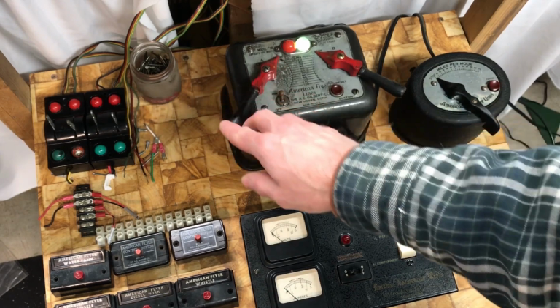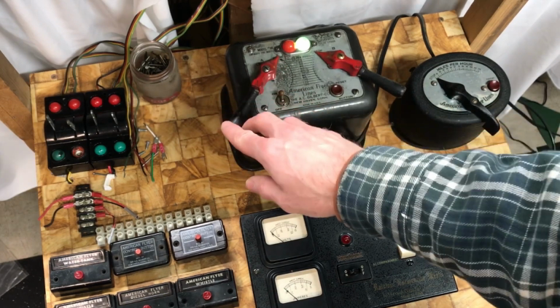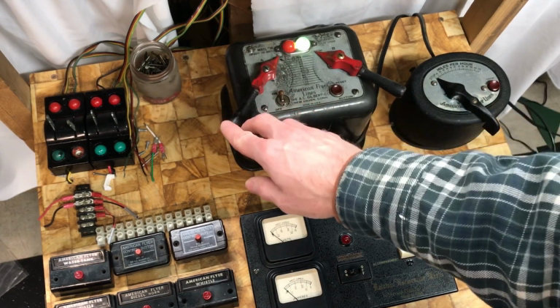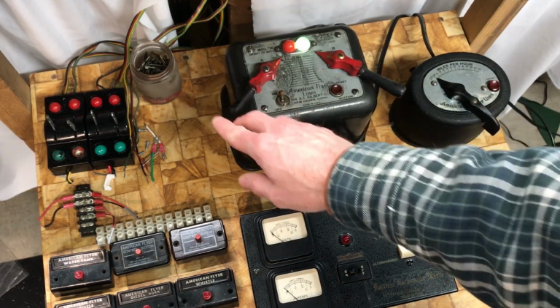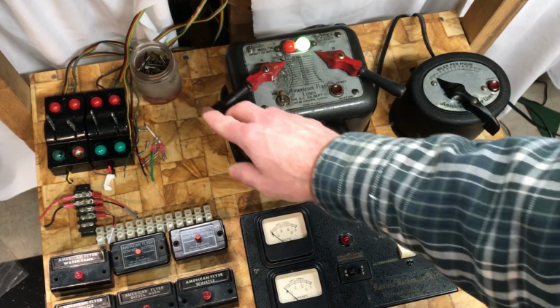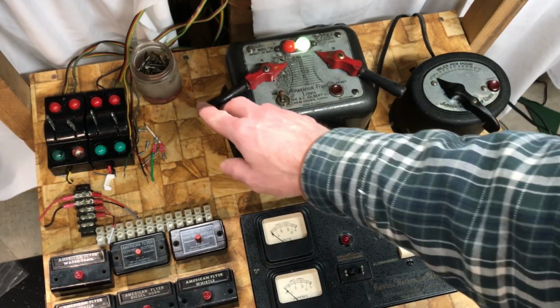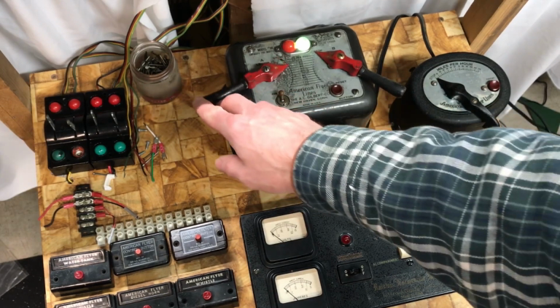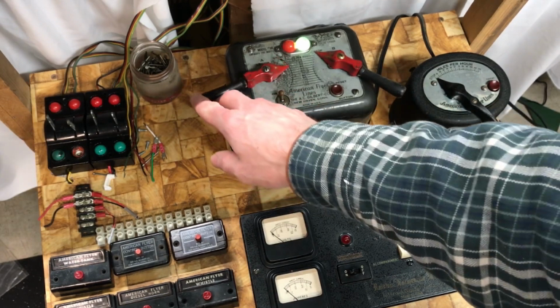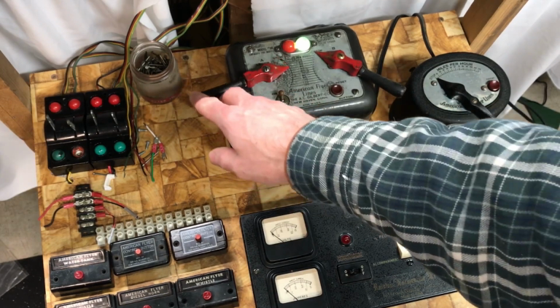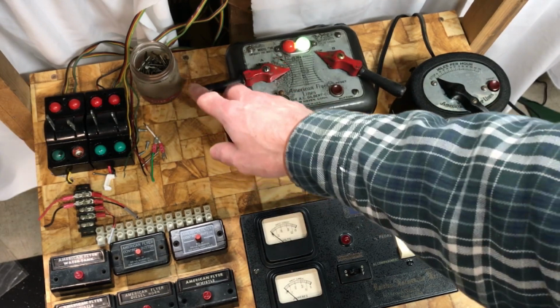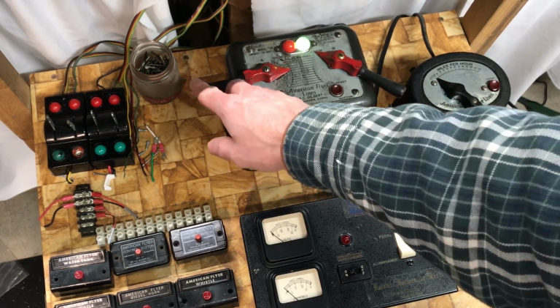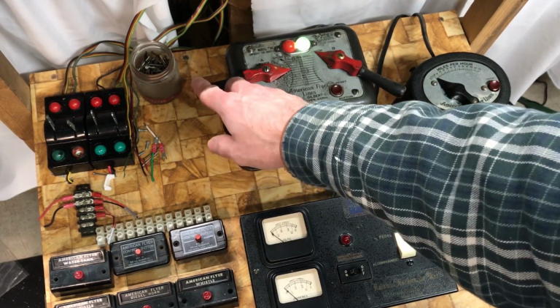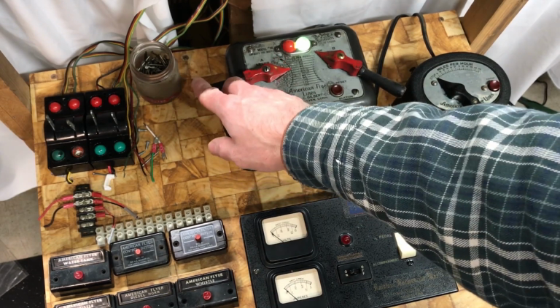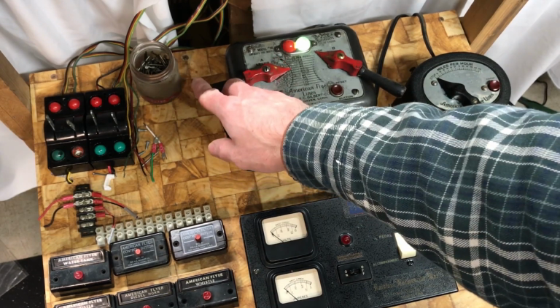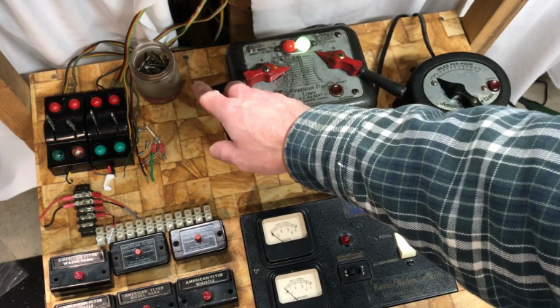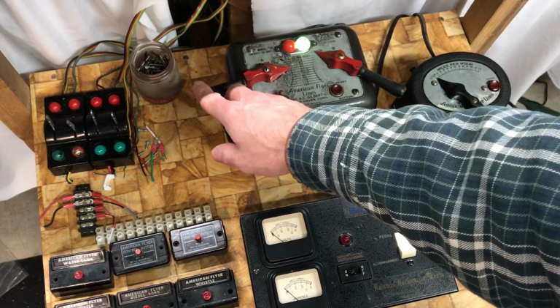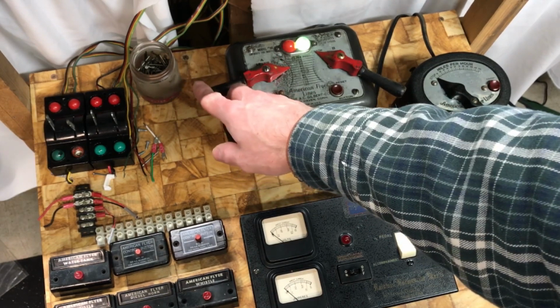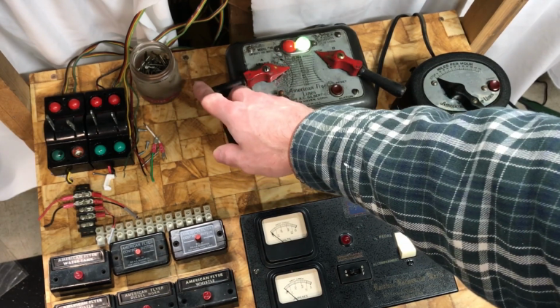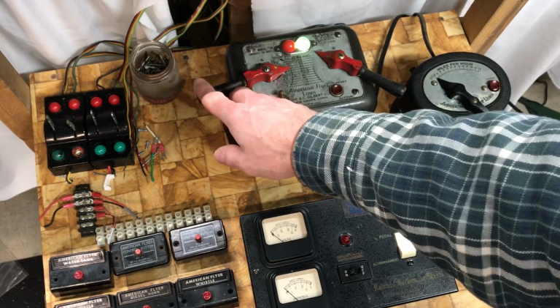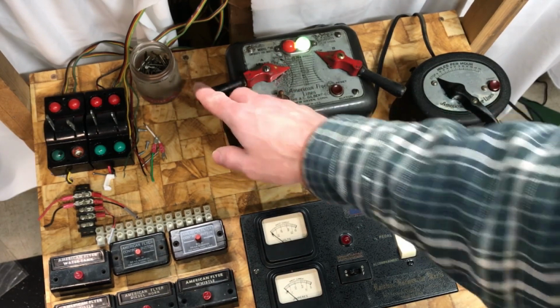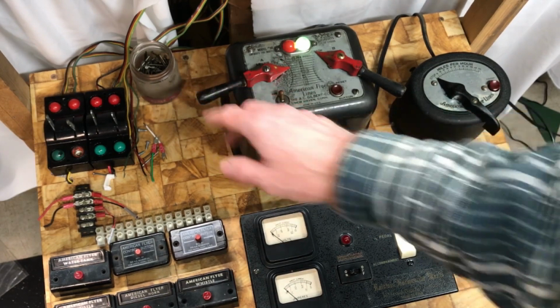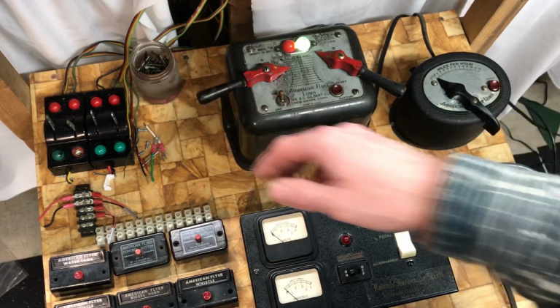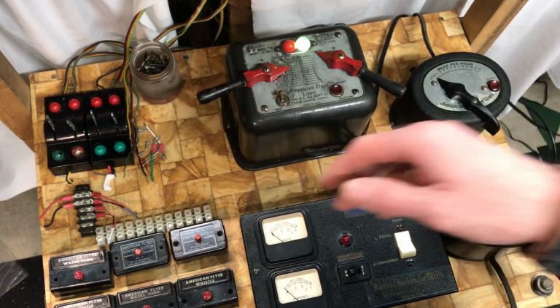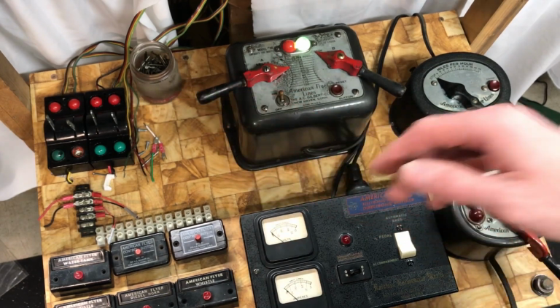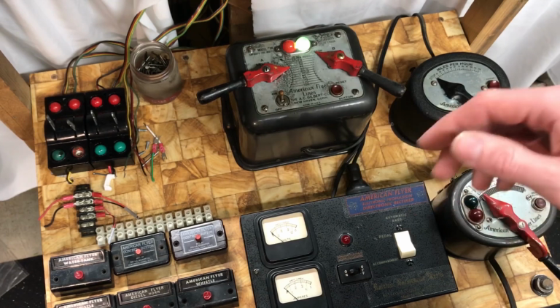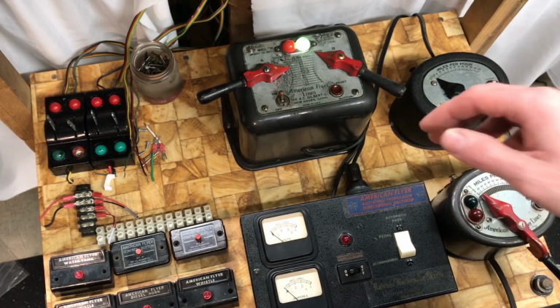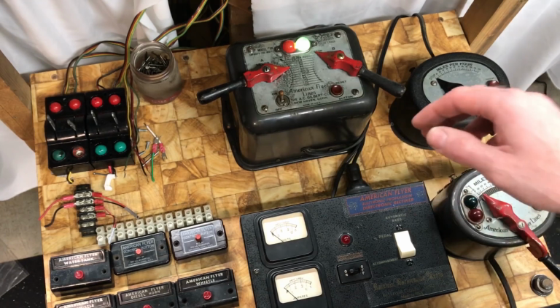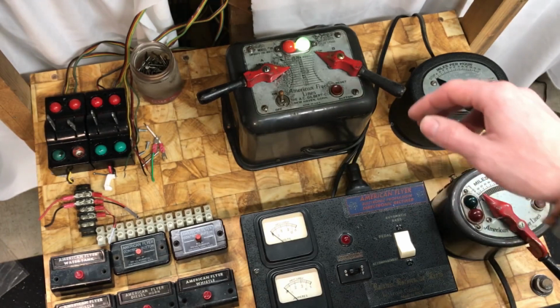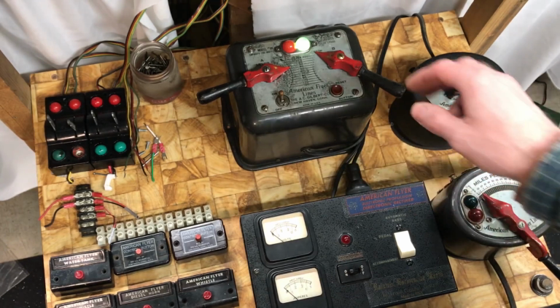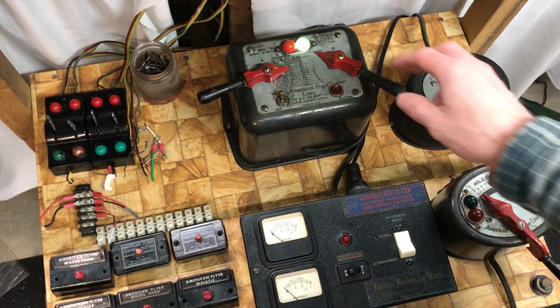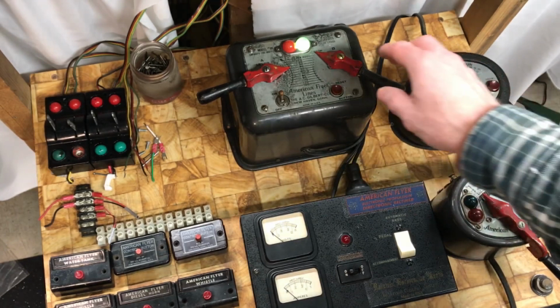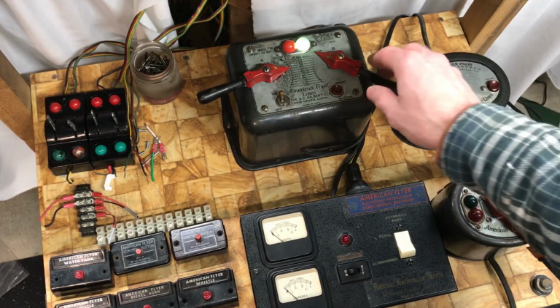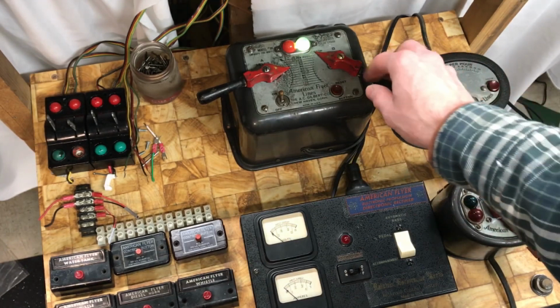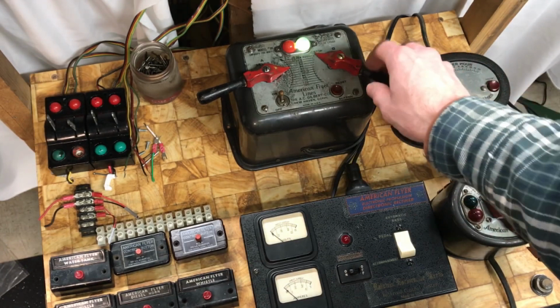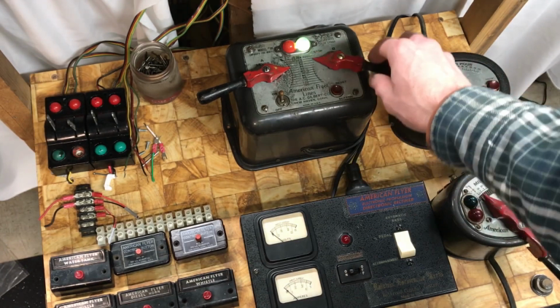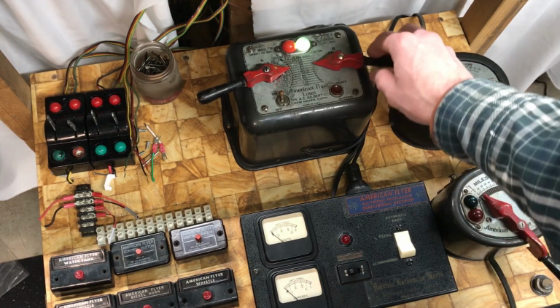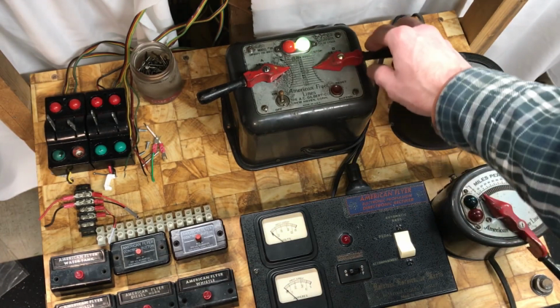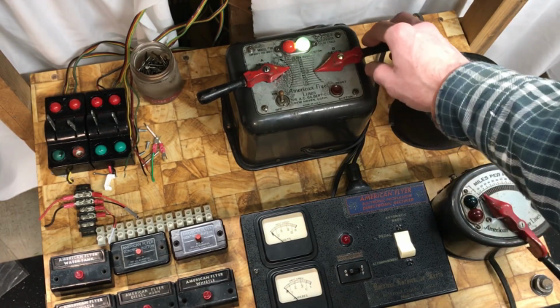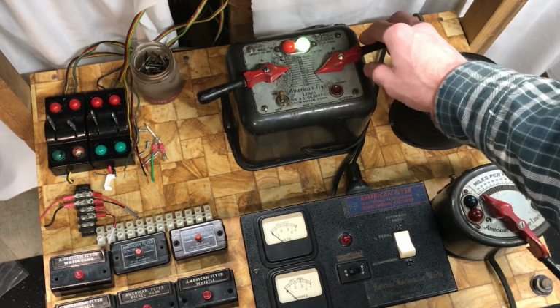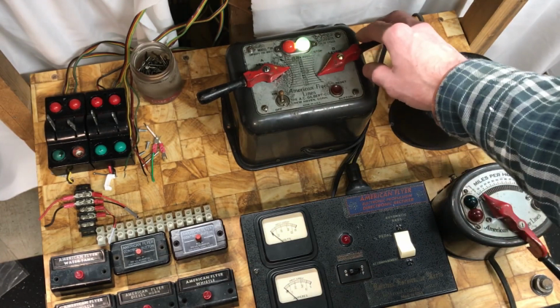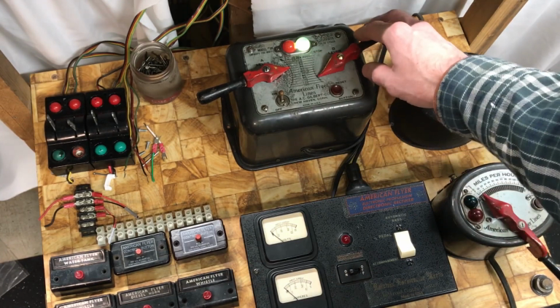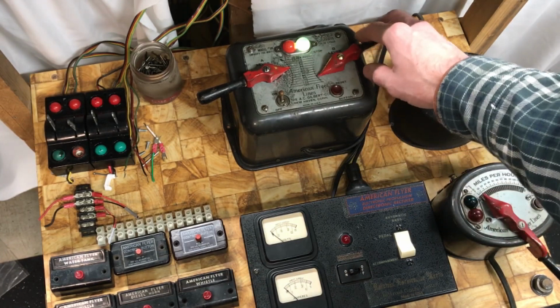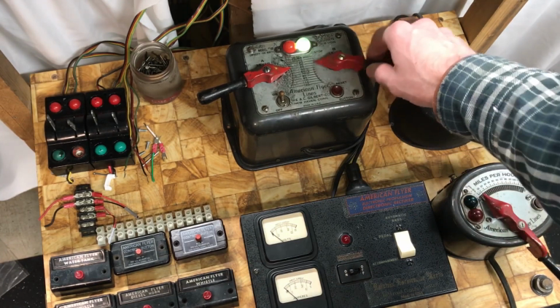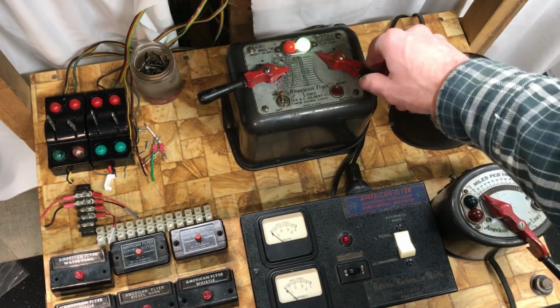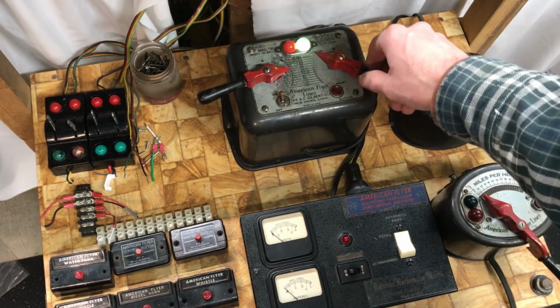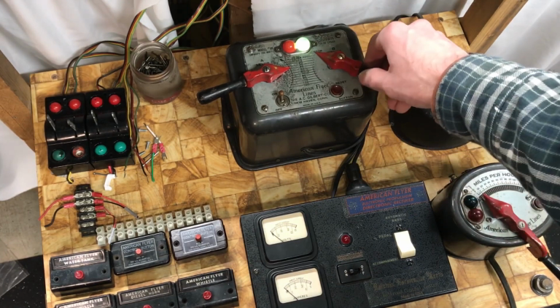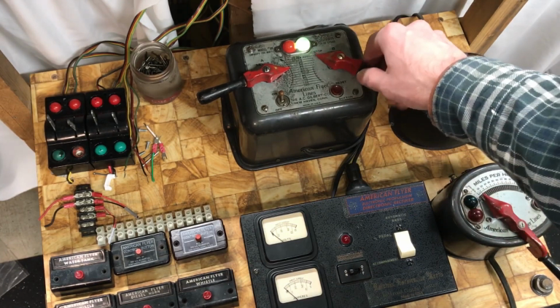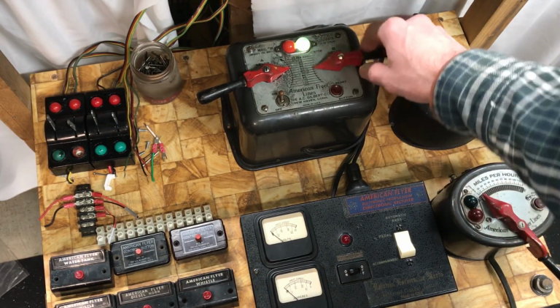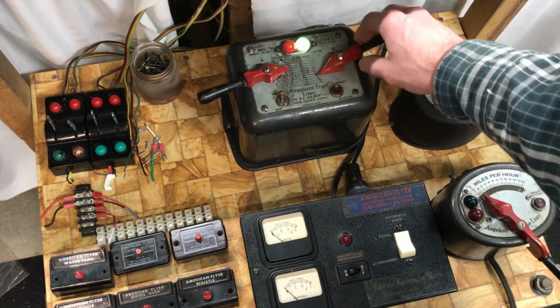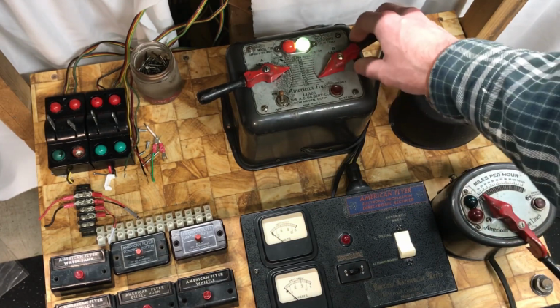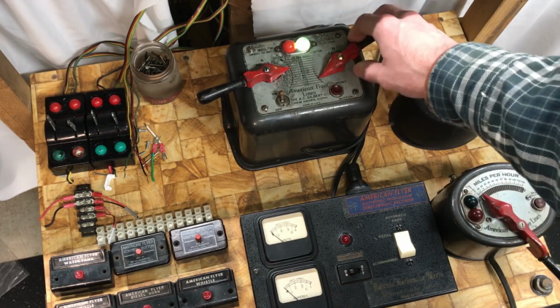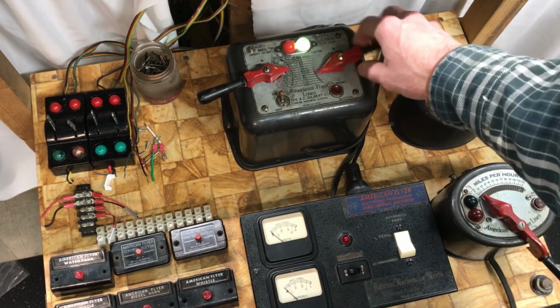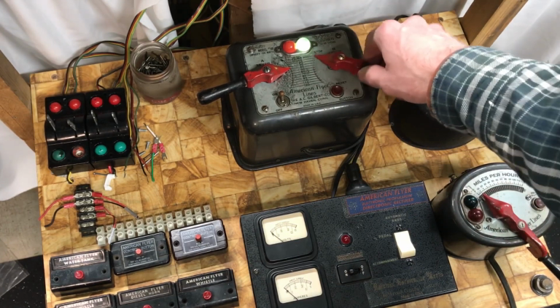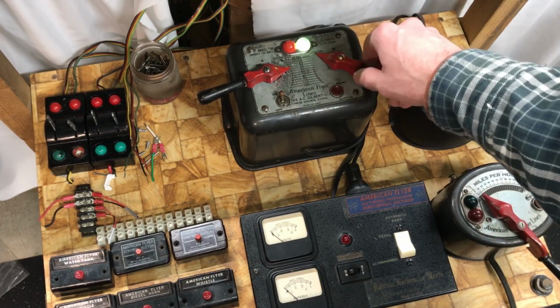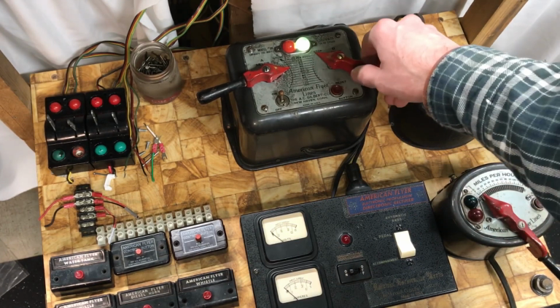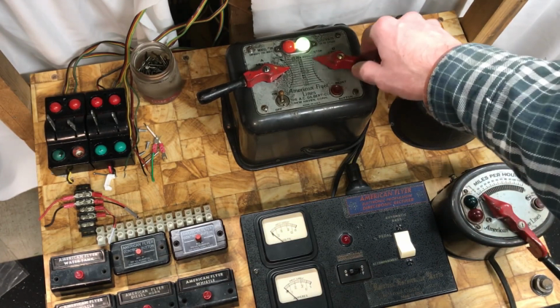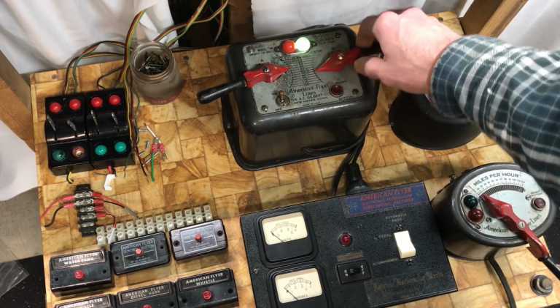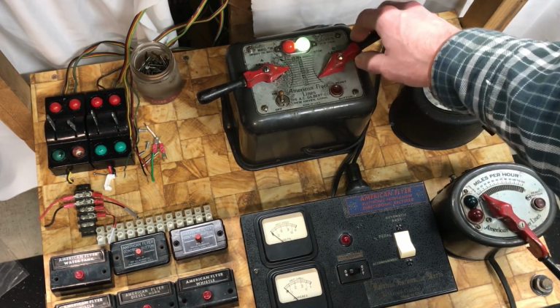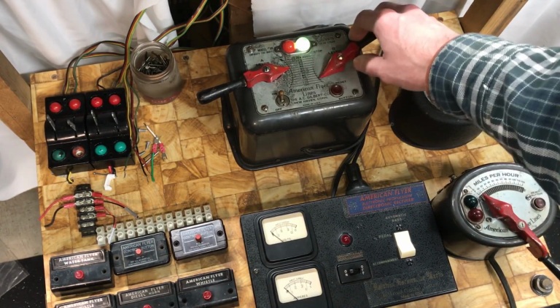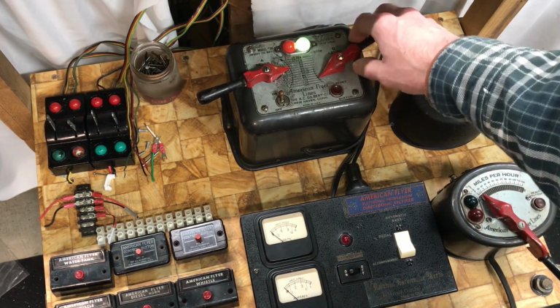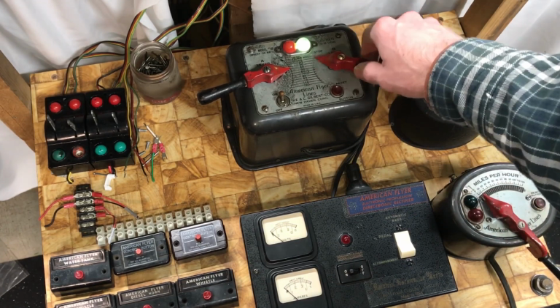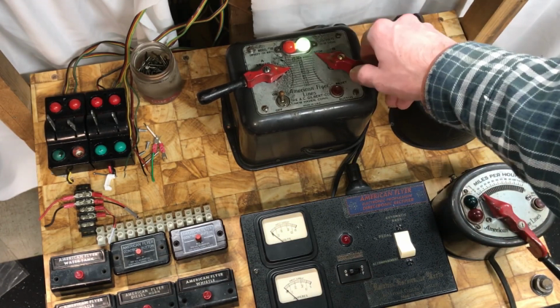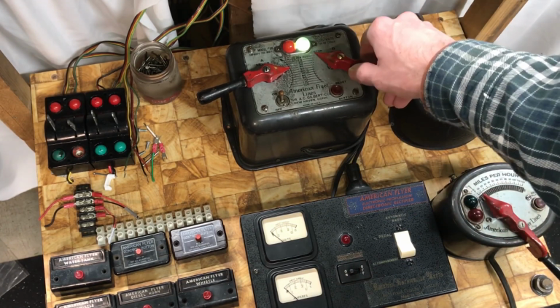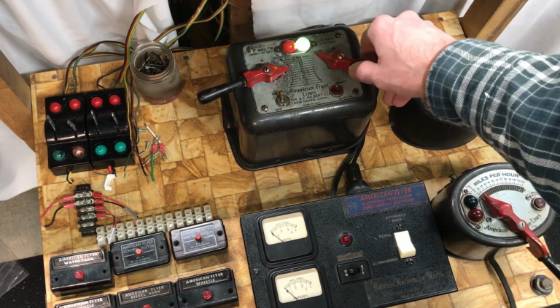On the inside loop I will test it with my 5-digit Baldwin, and the outside loop will be running my 287CNW steam locomotive.